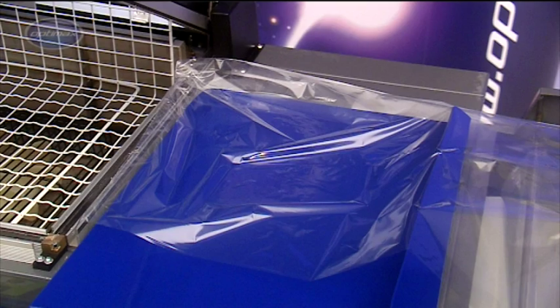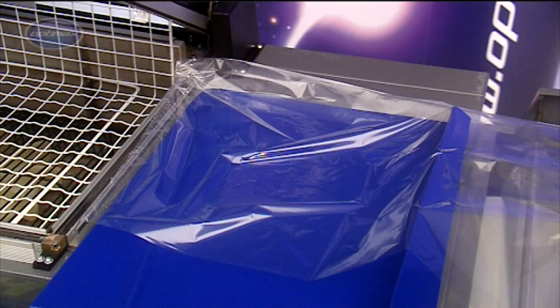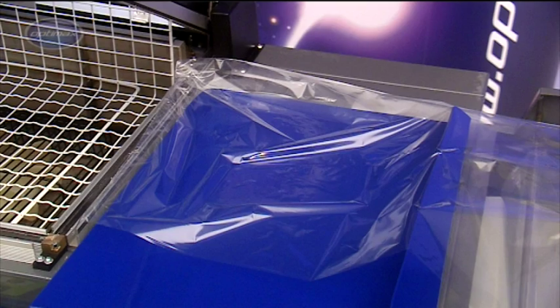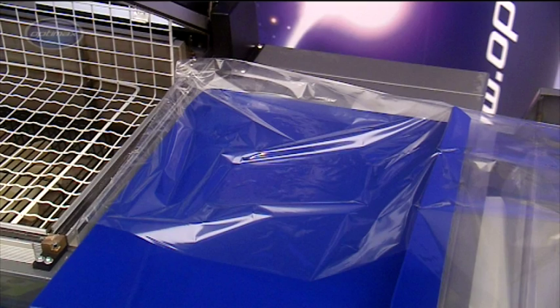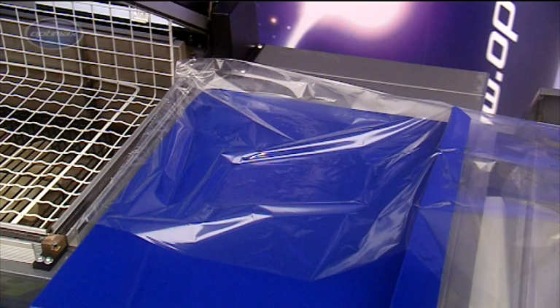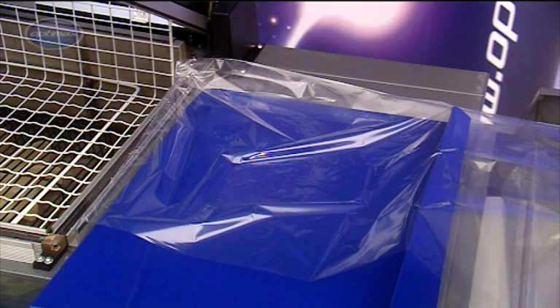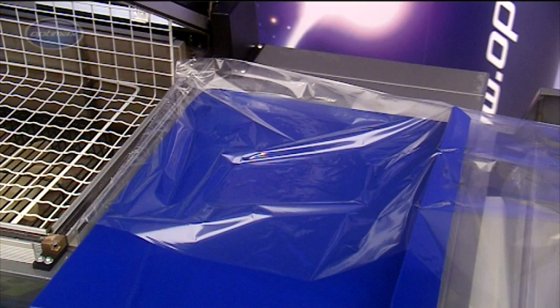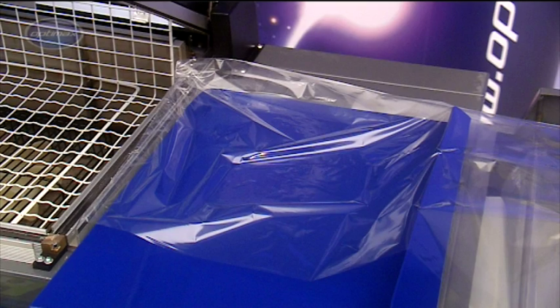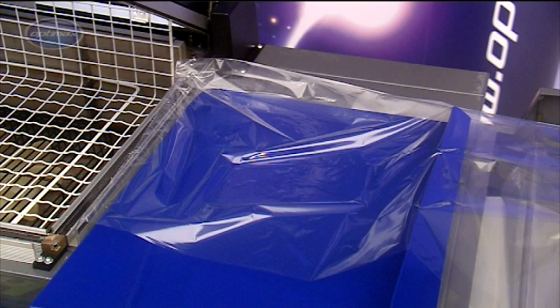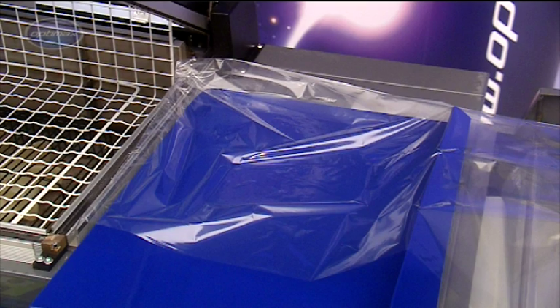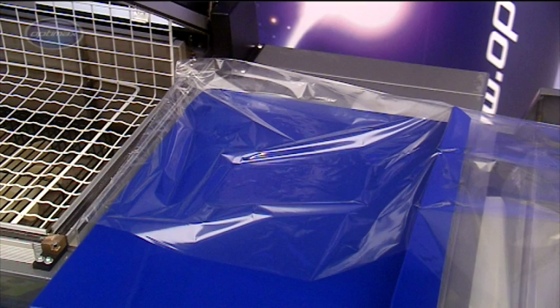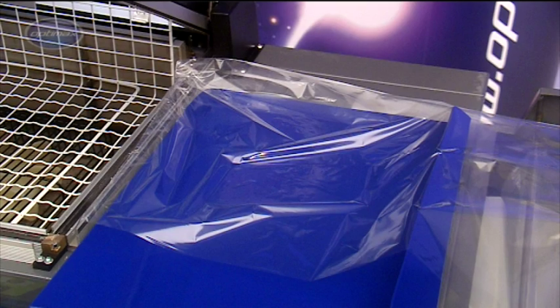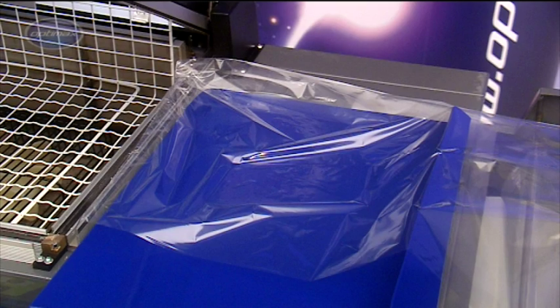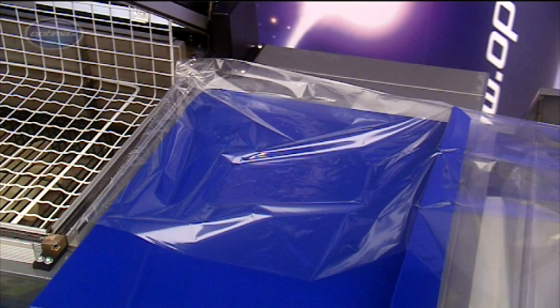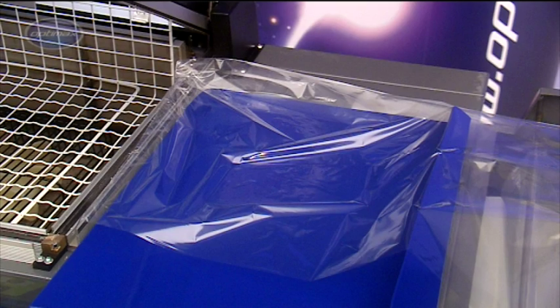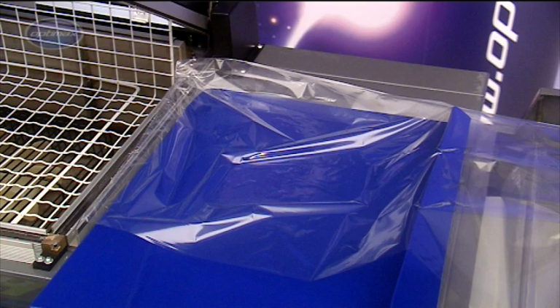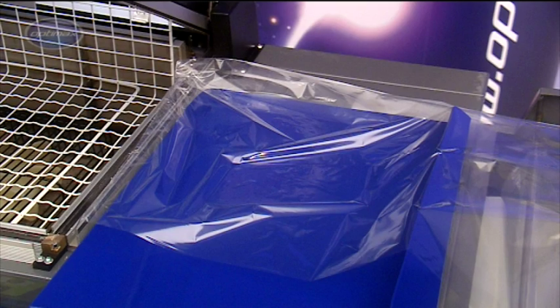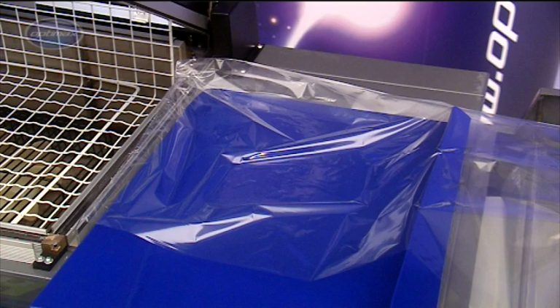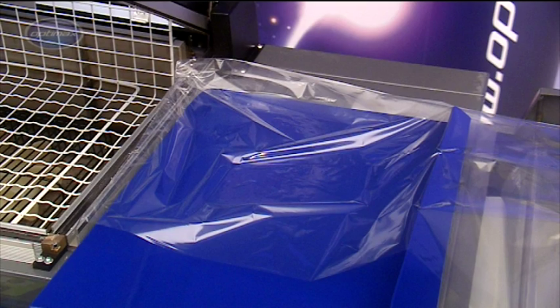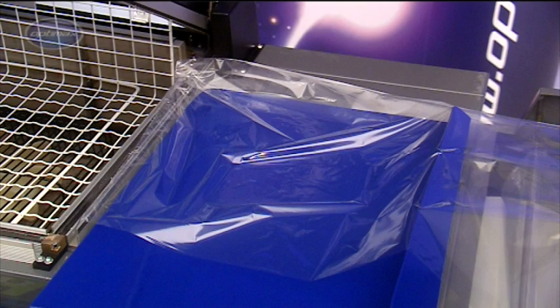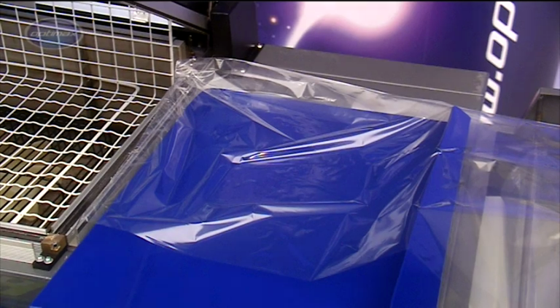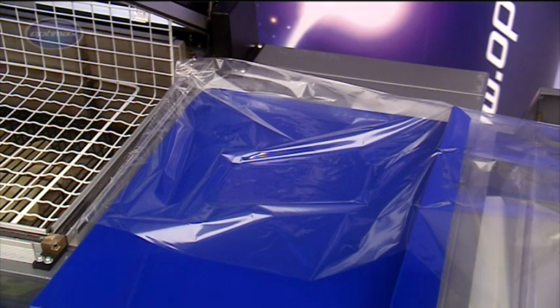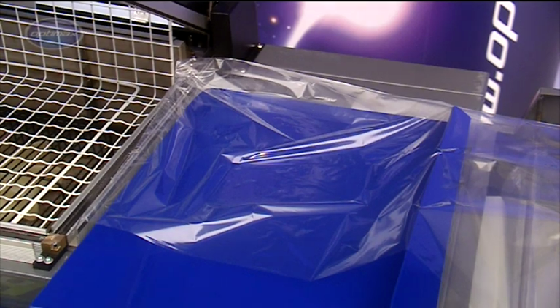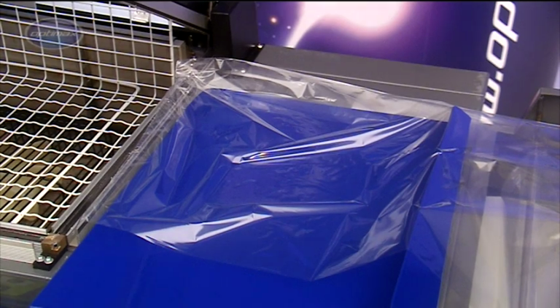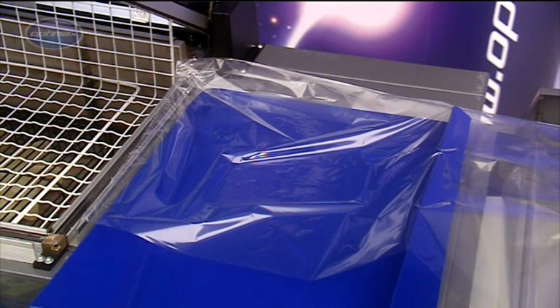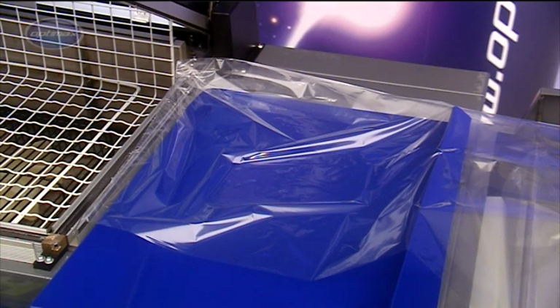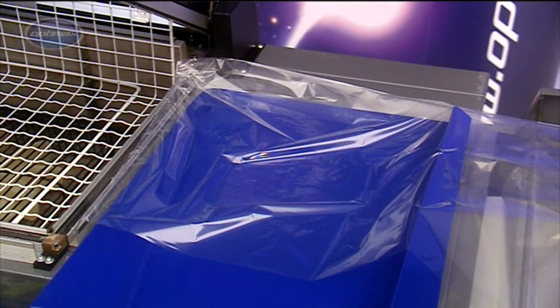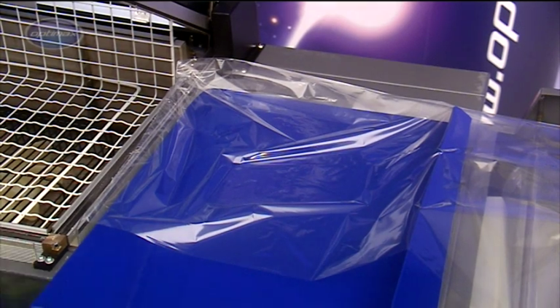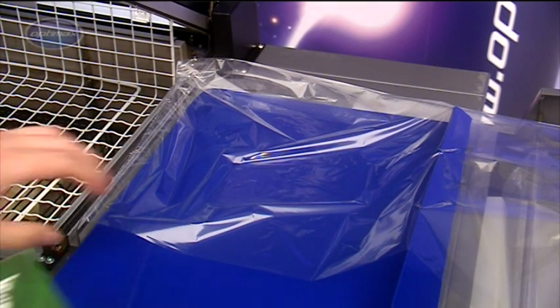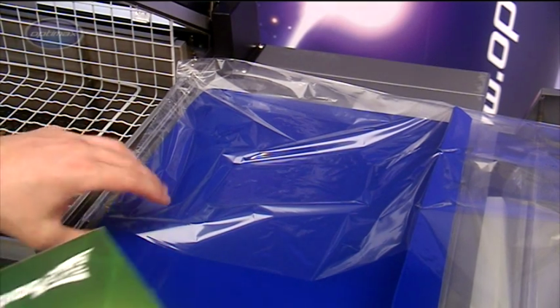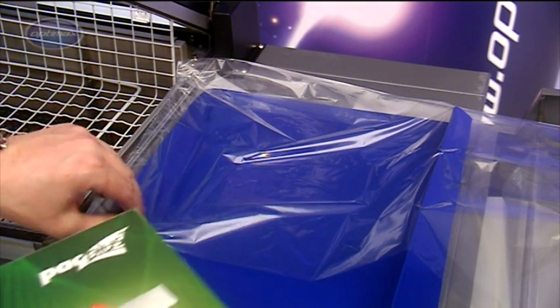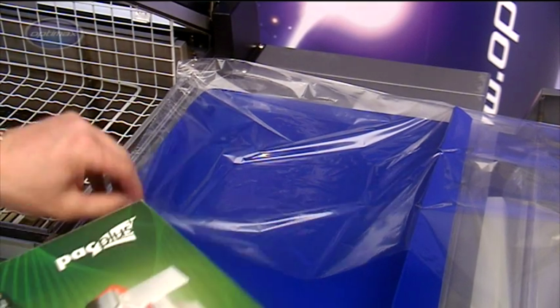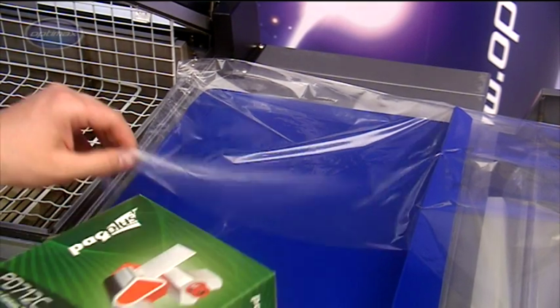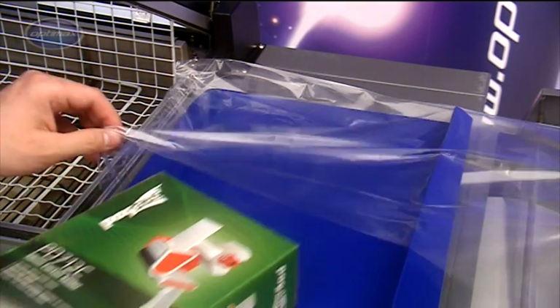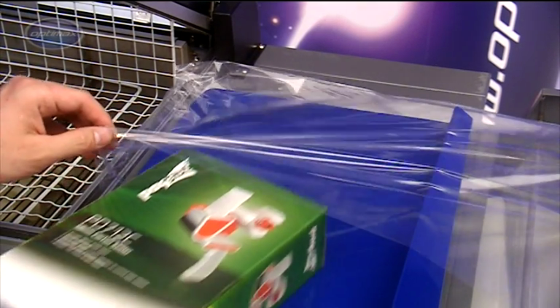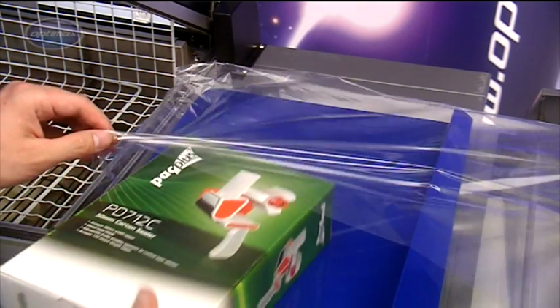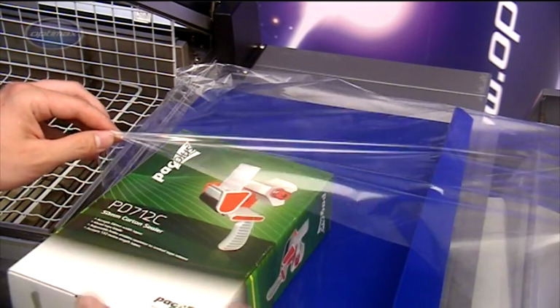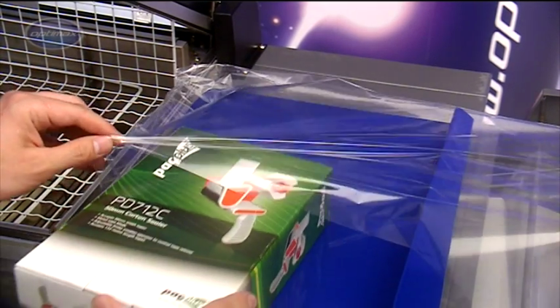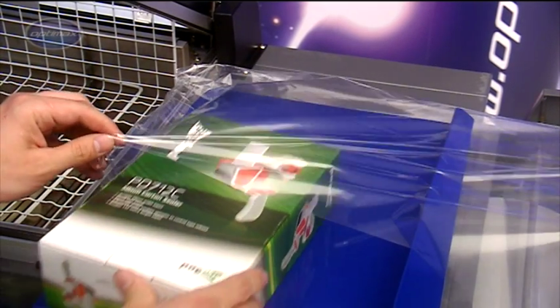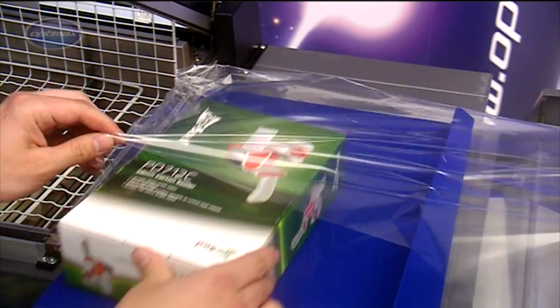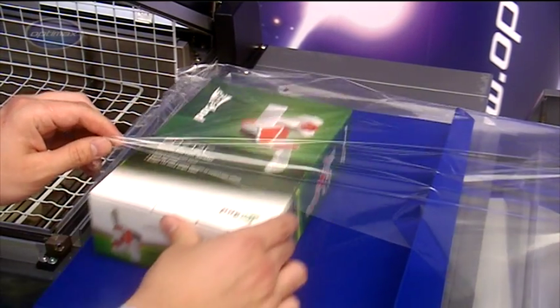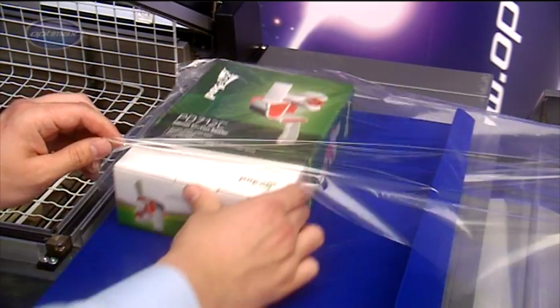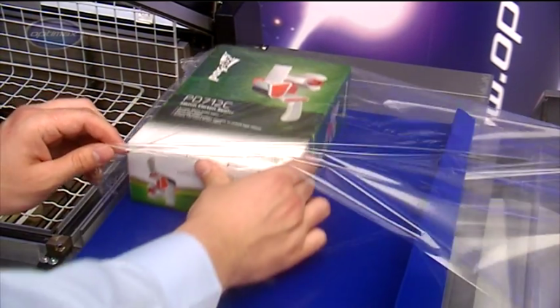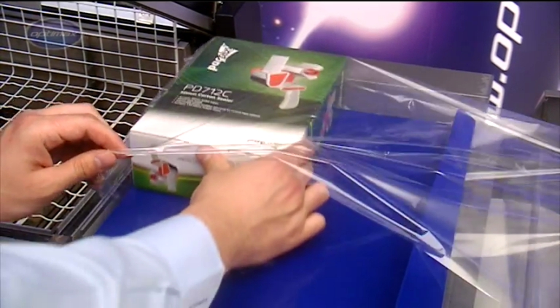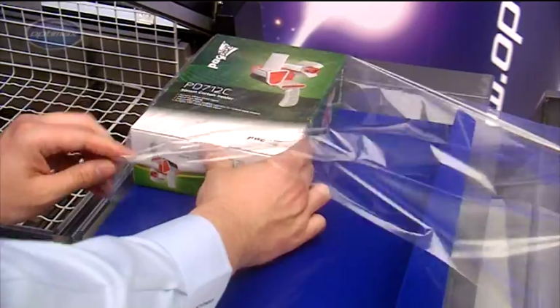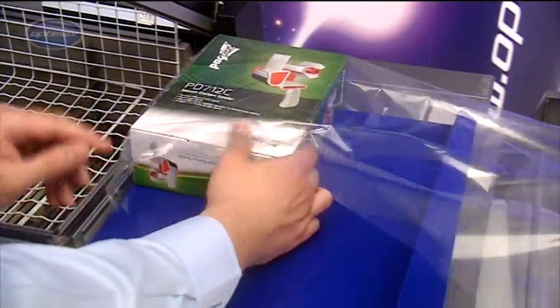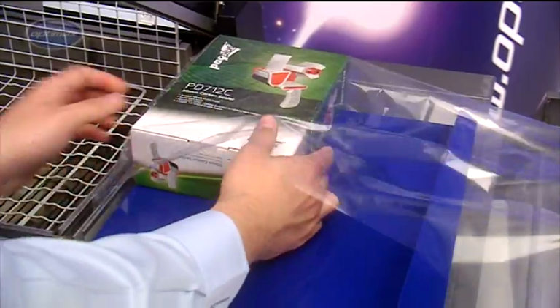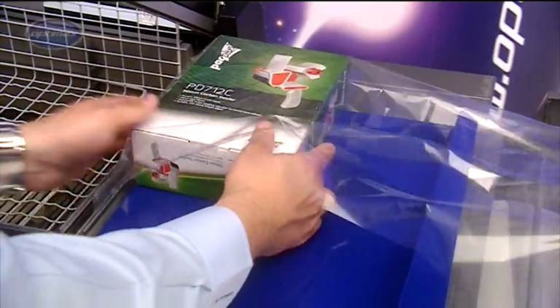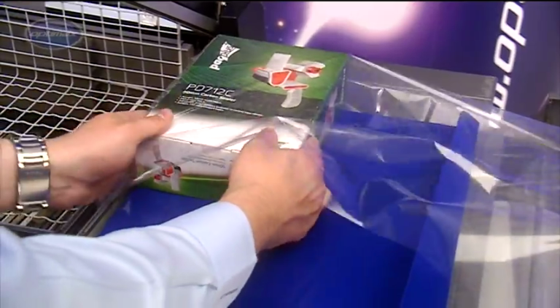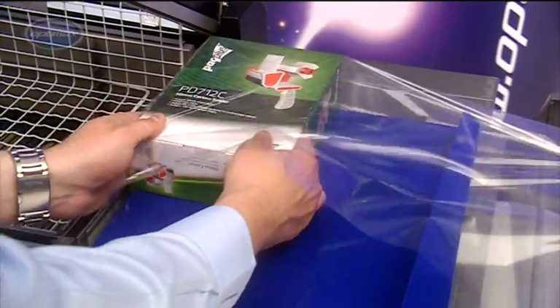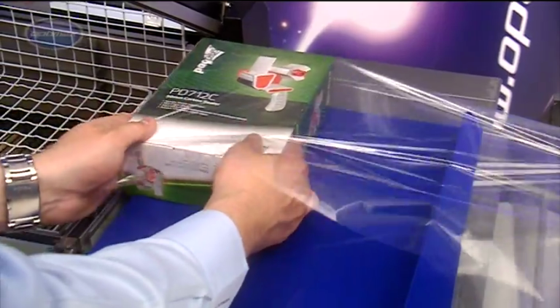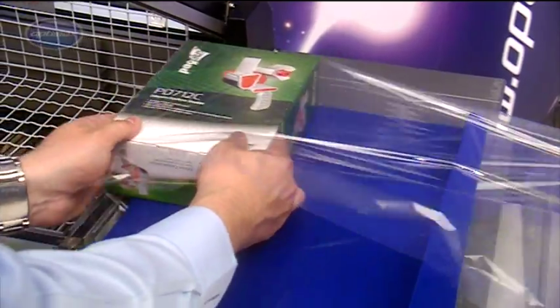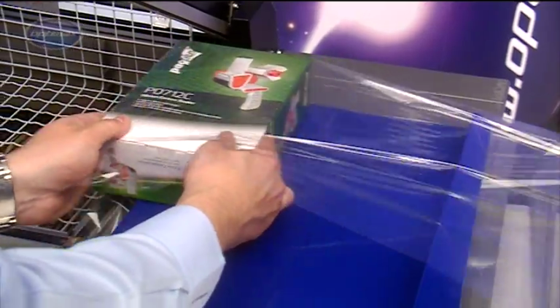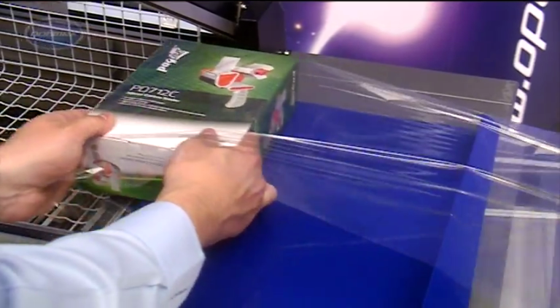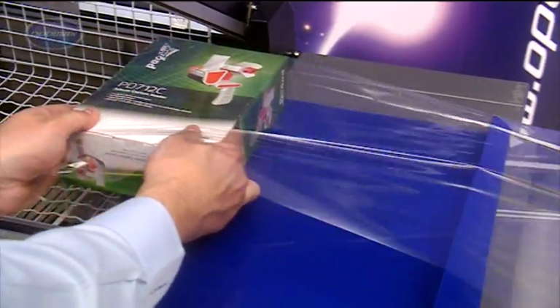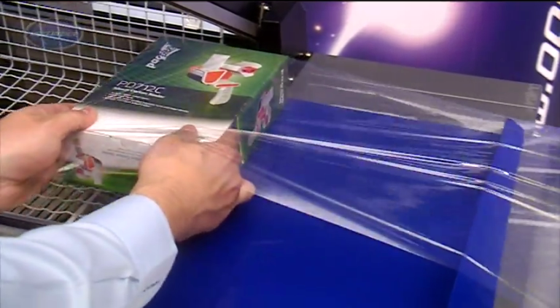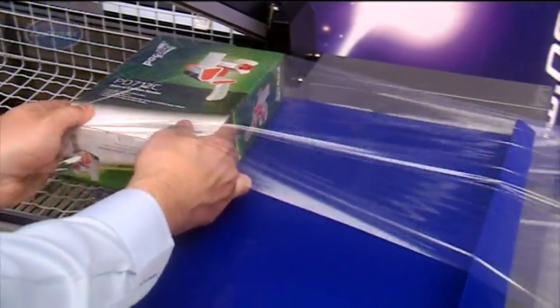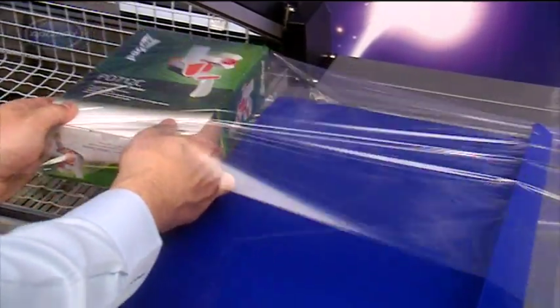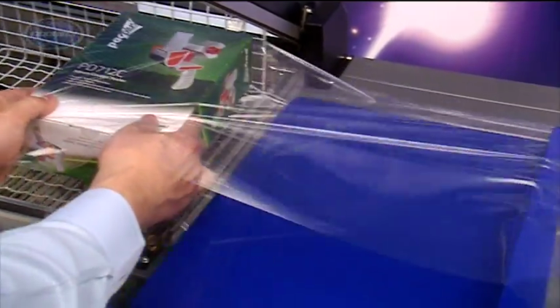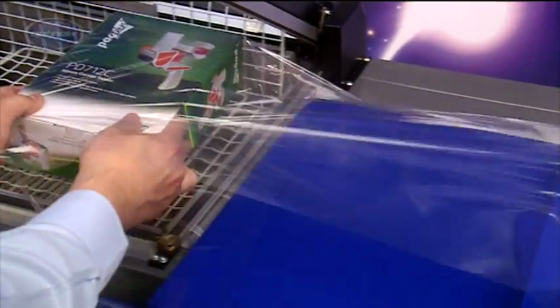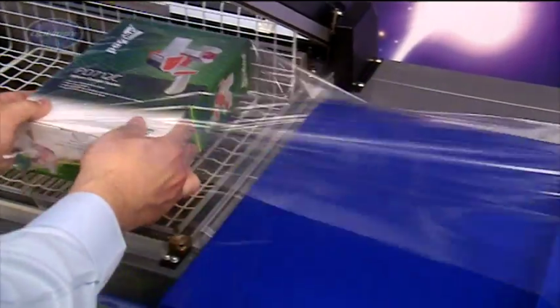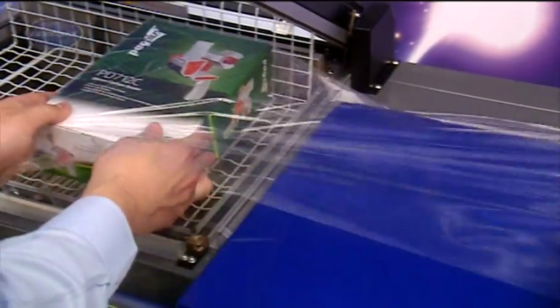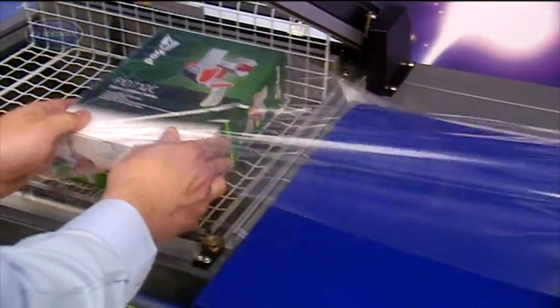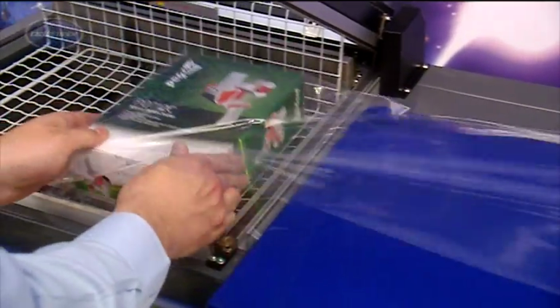On the loading tray, products are easily inserted into the mouth of the film and drawn across into the shrink chamber.